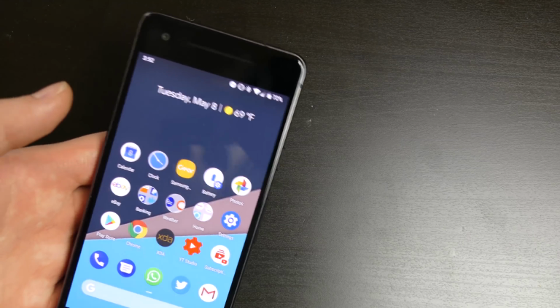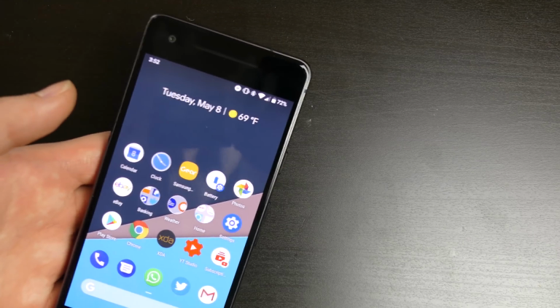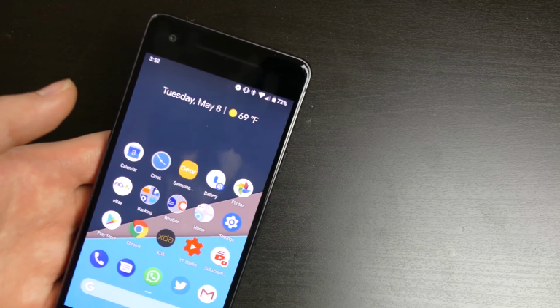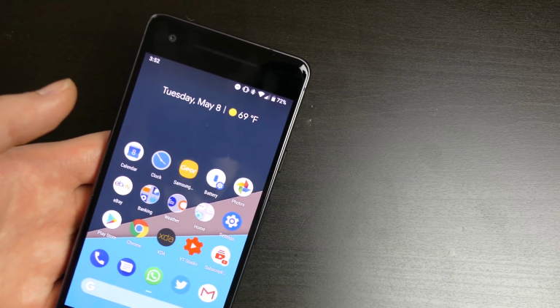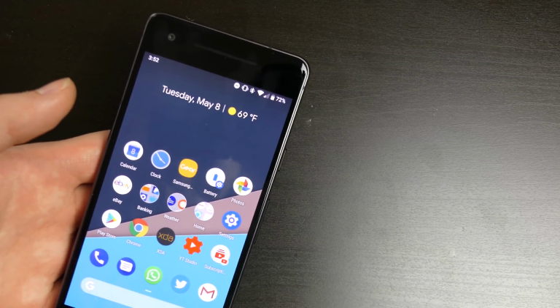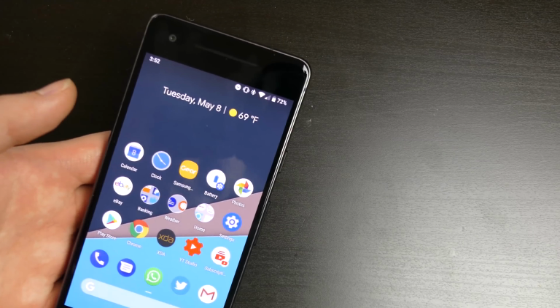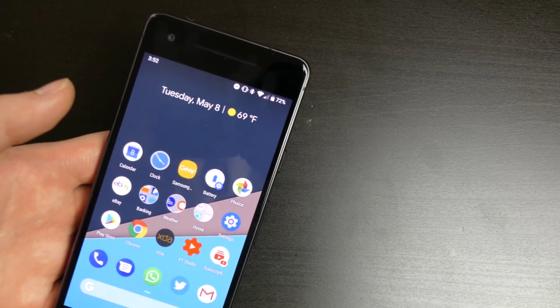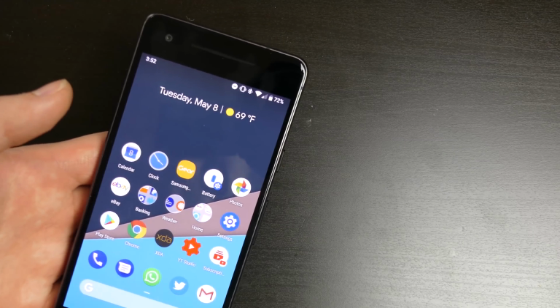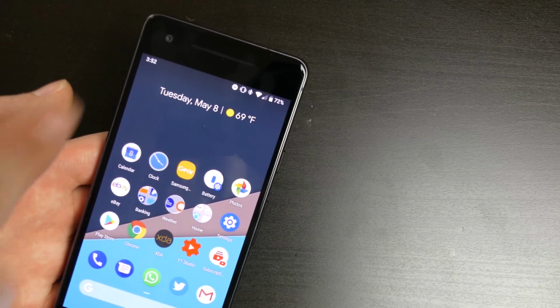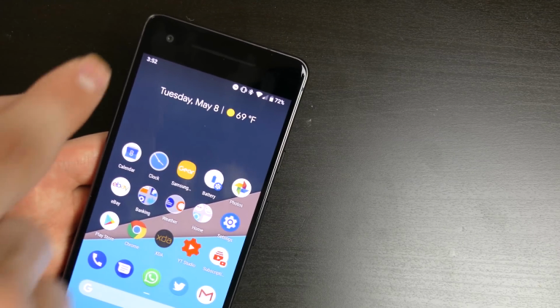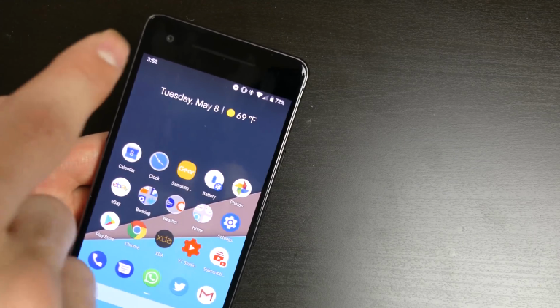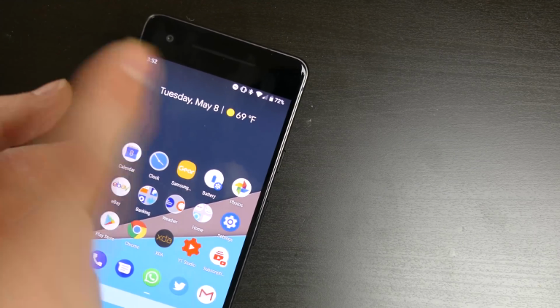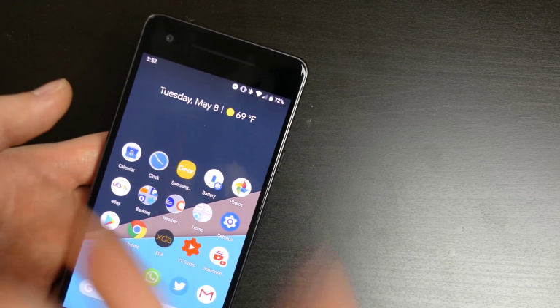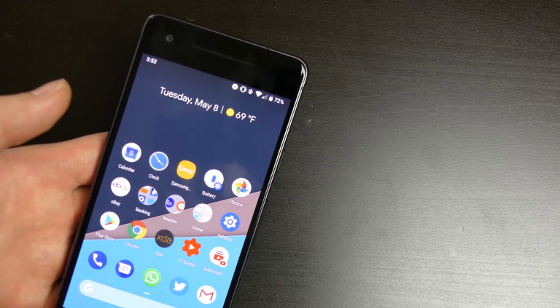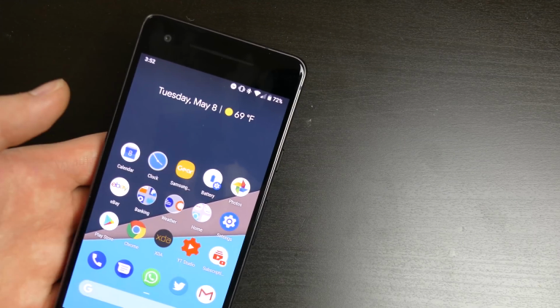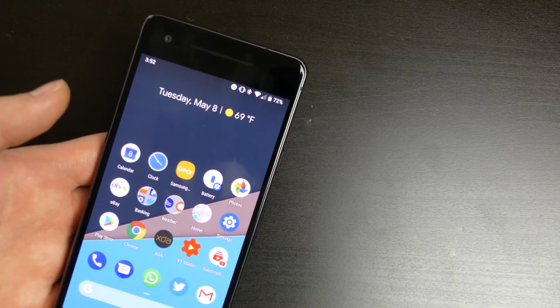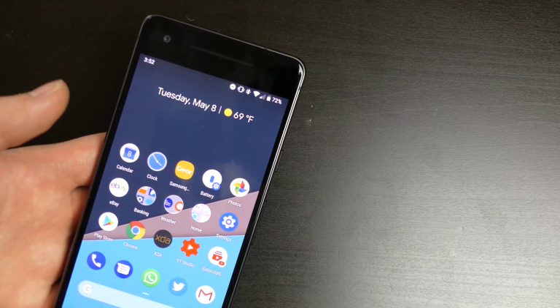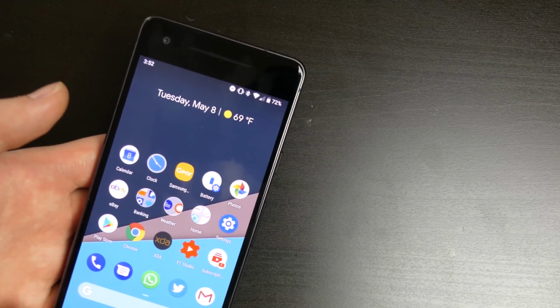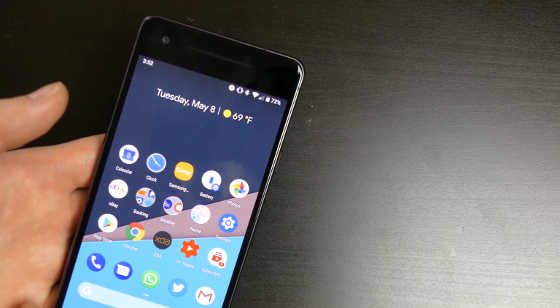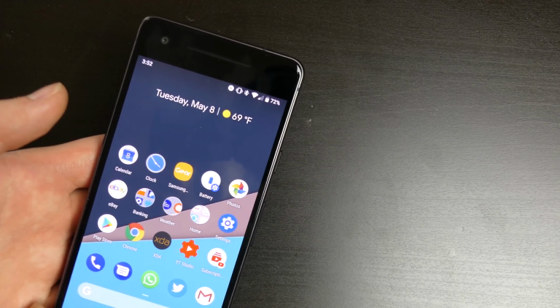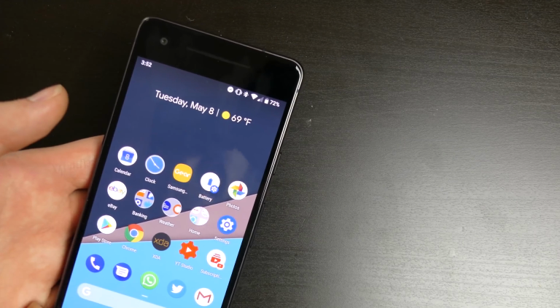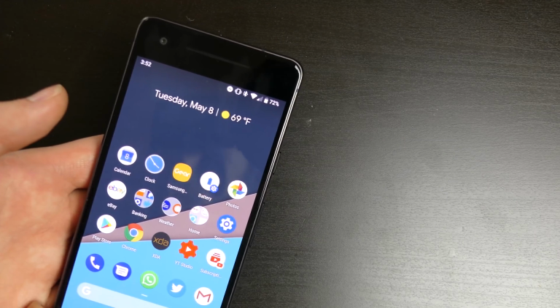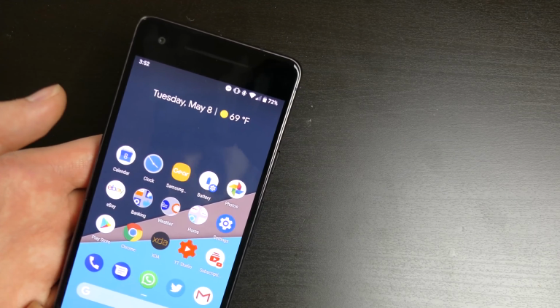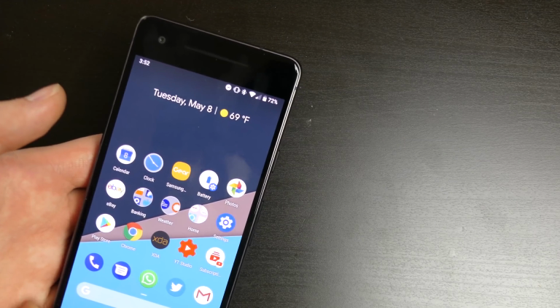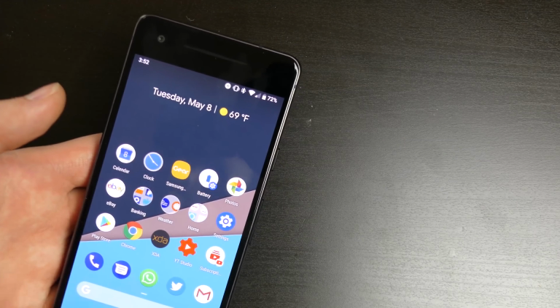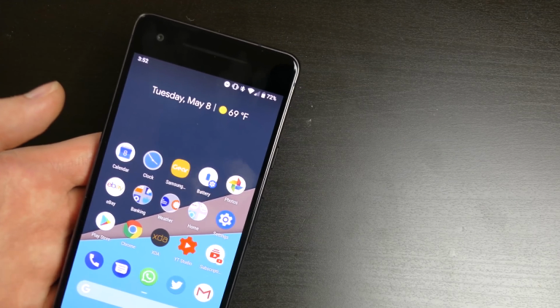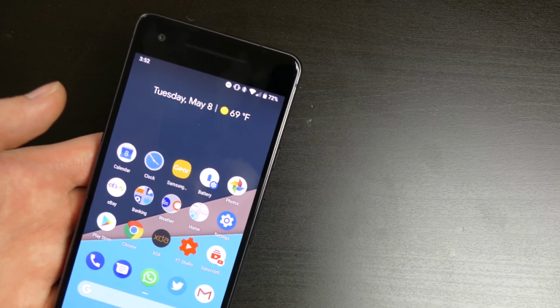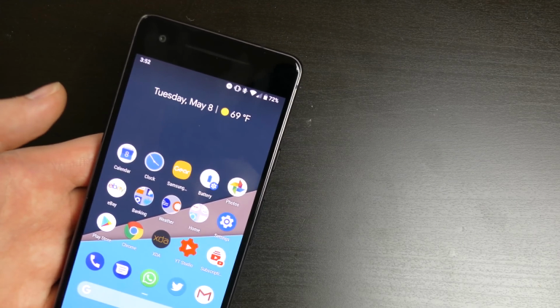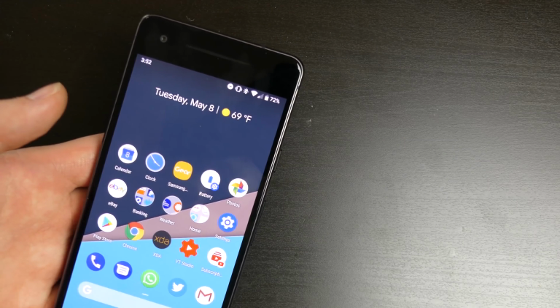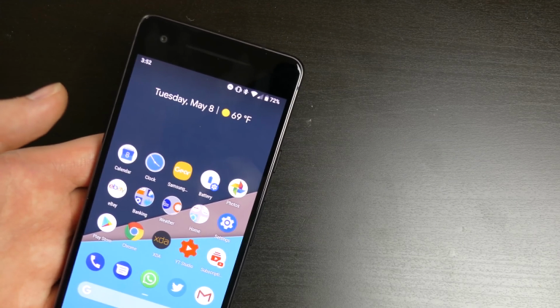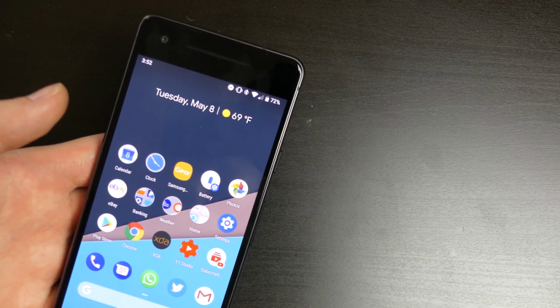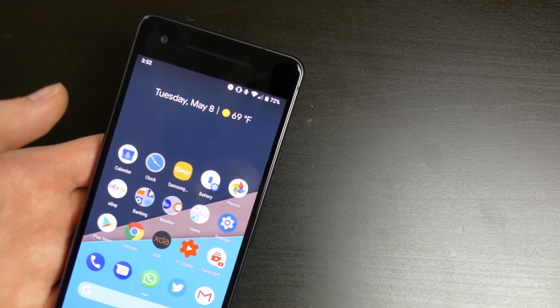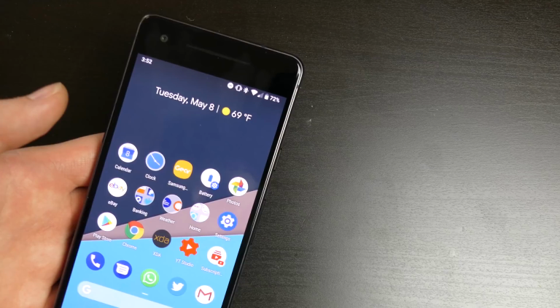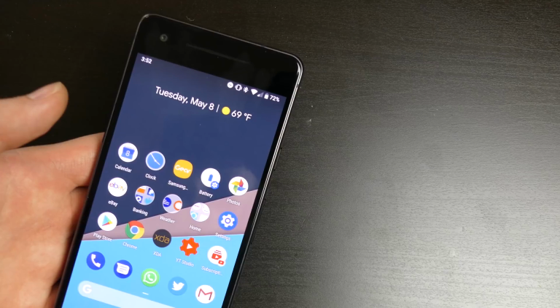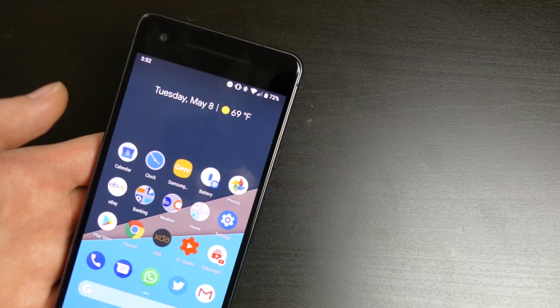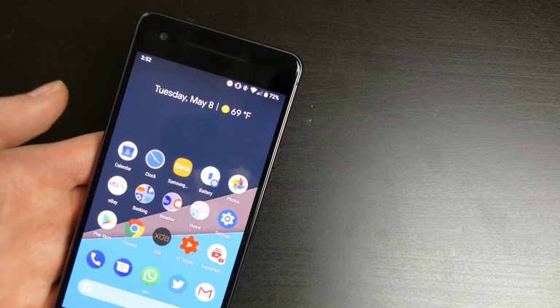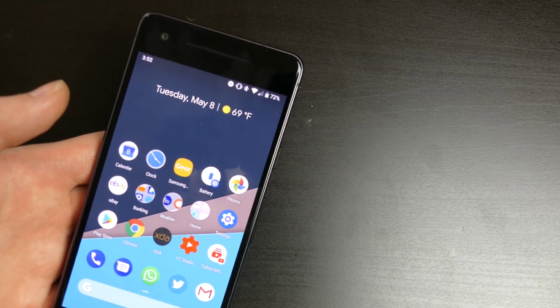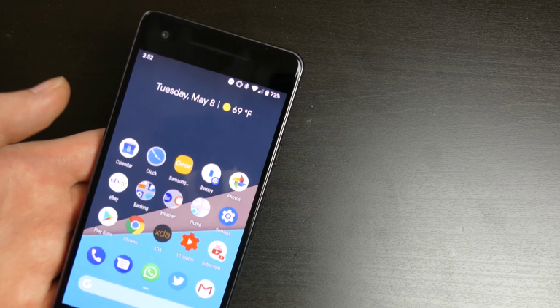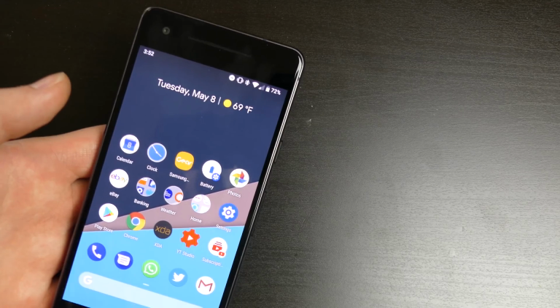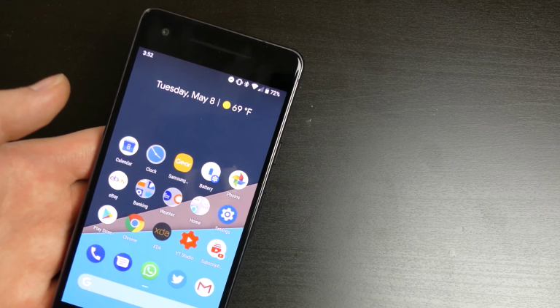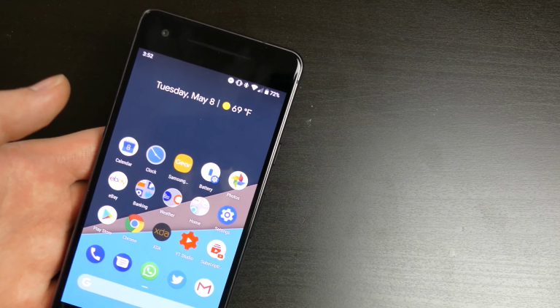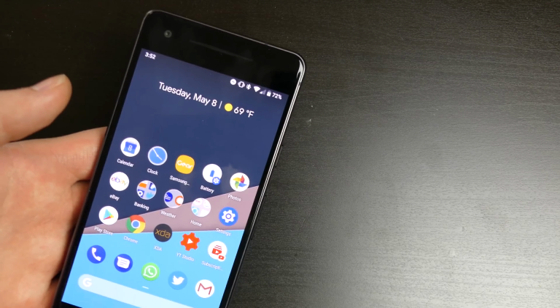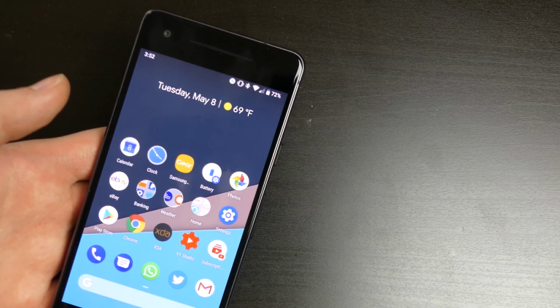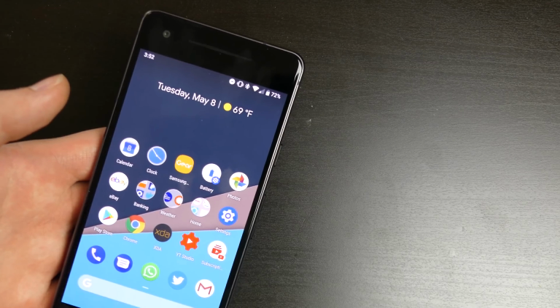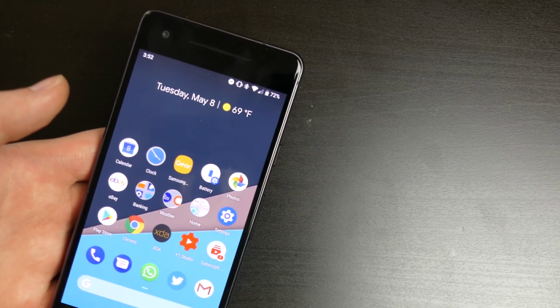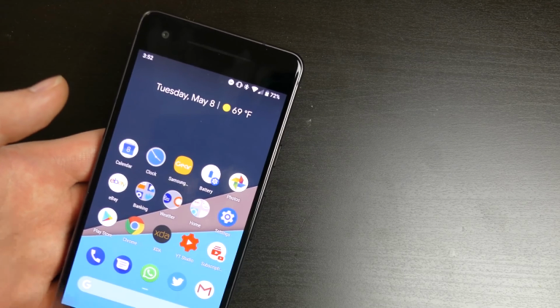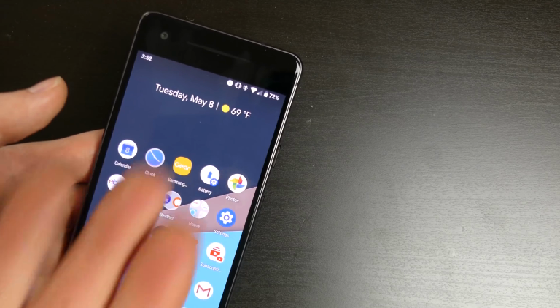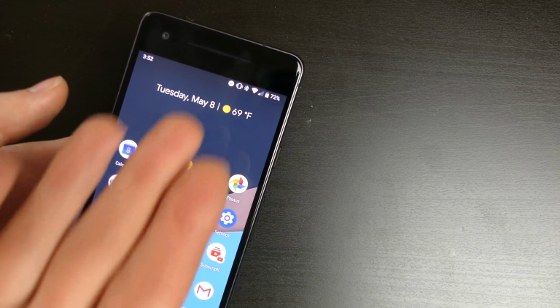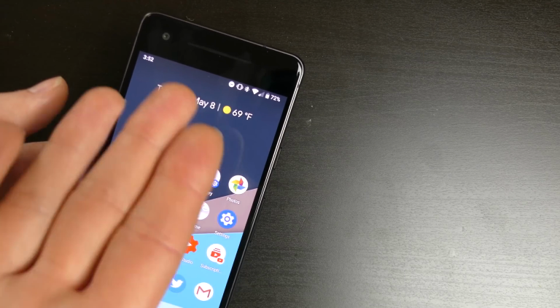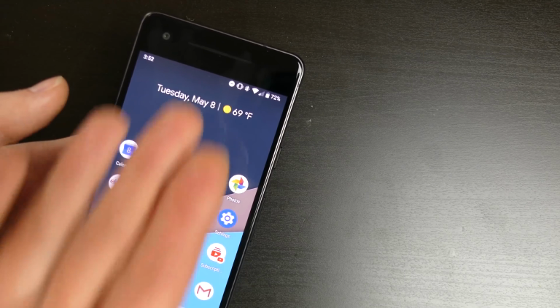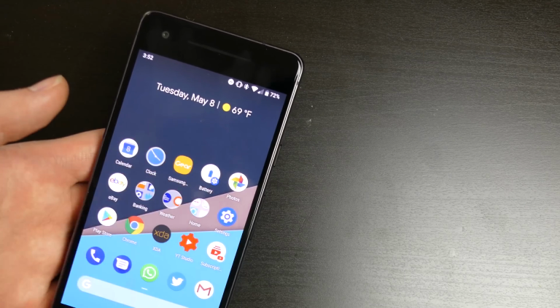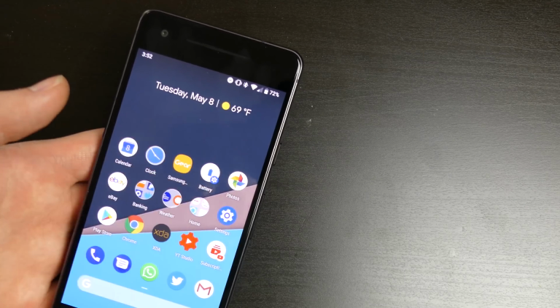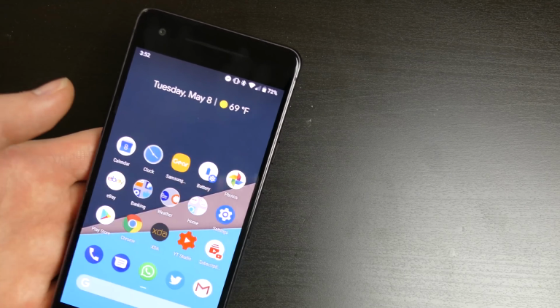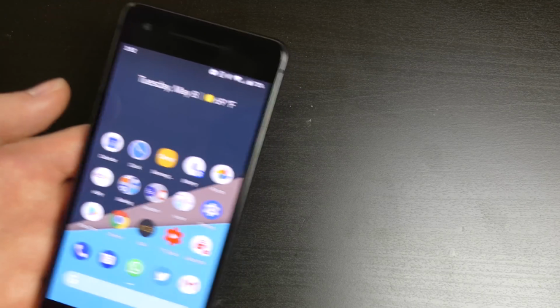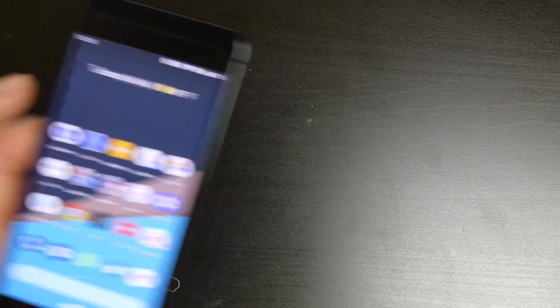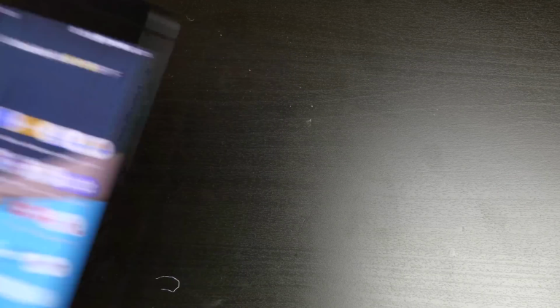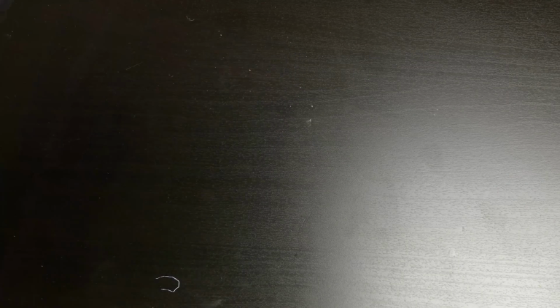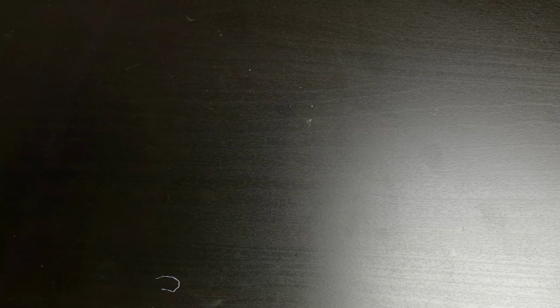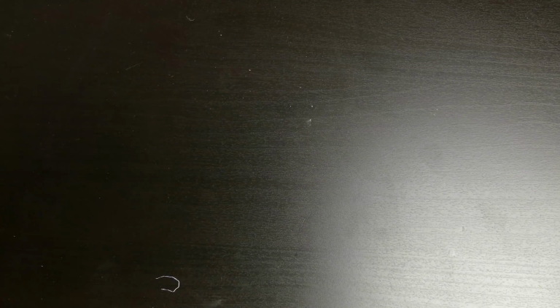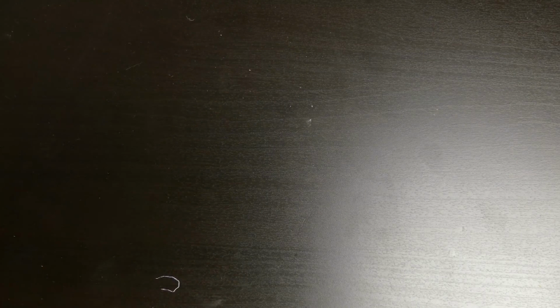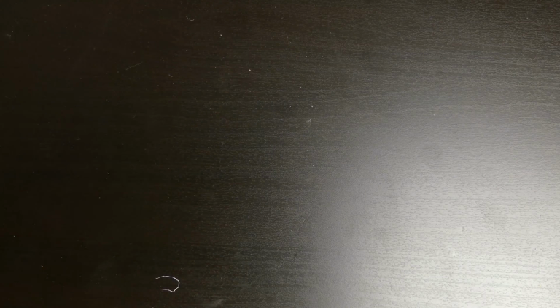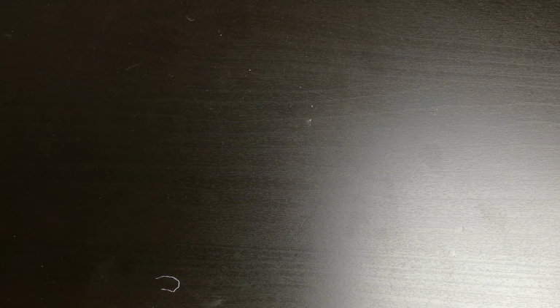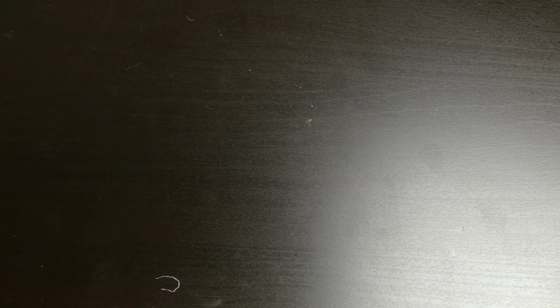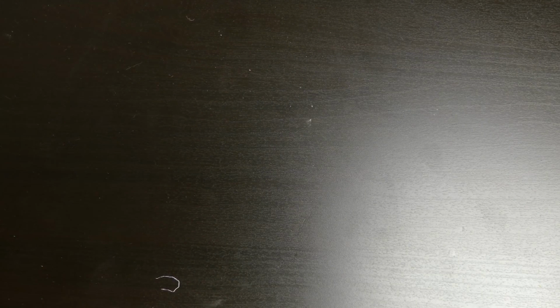The clock is on the left side now because it makes room for the notch on some devices.